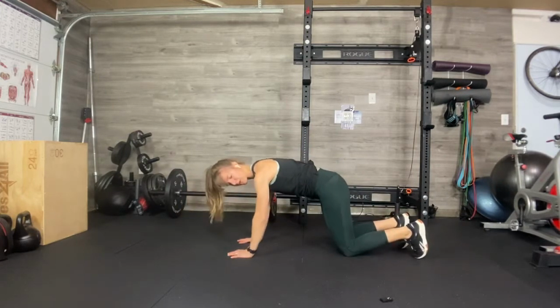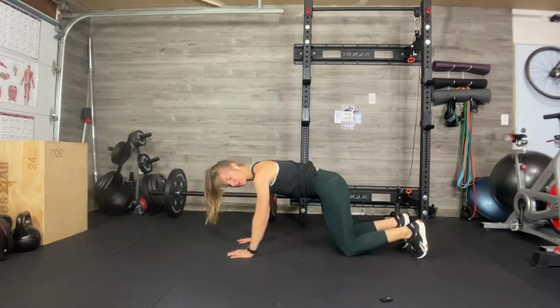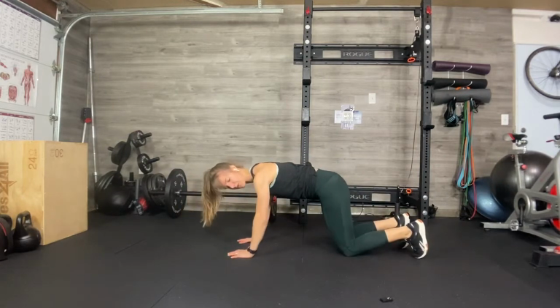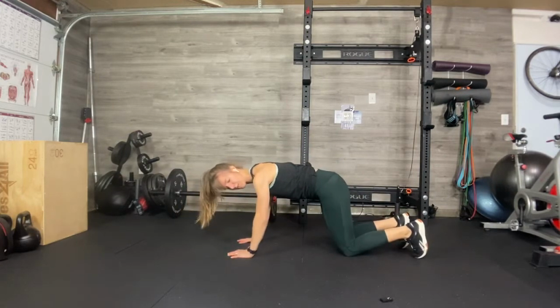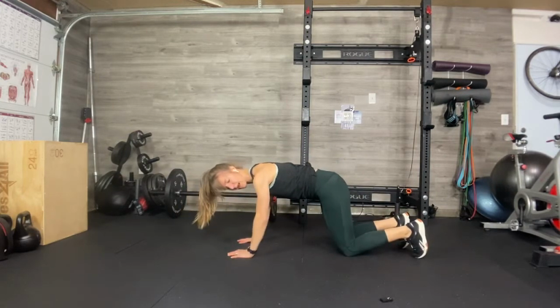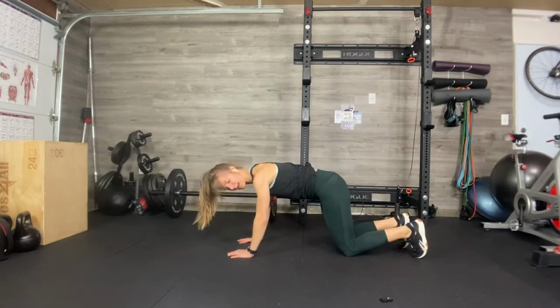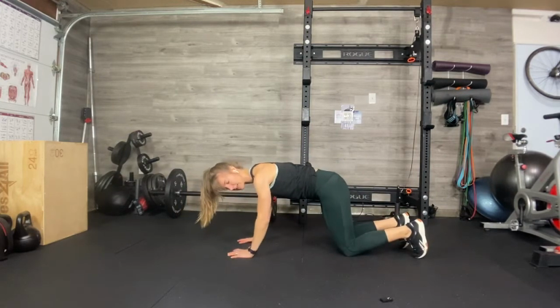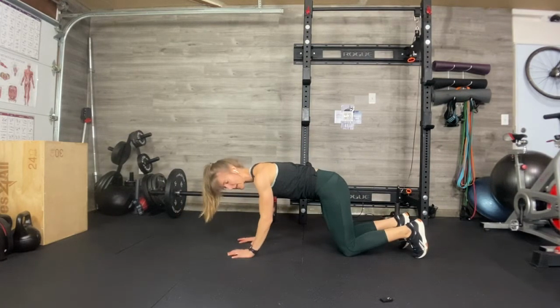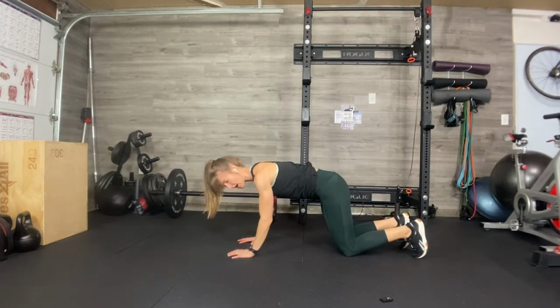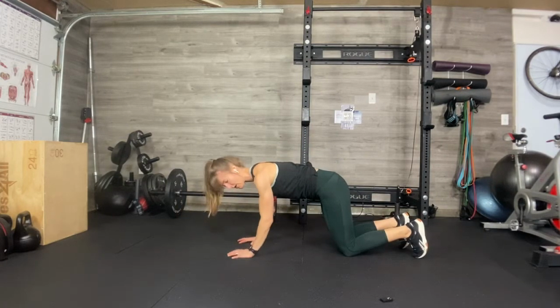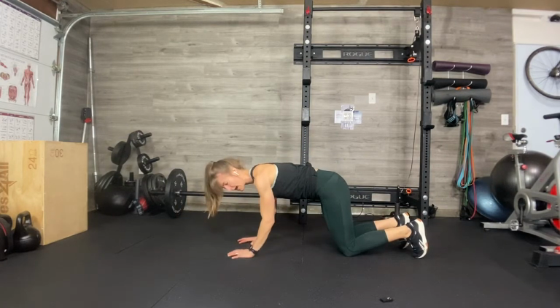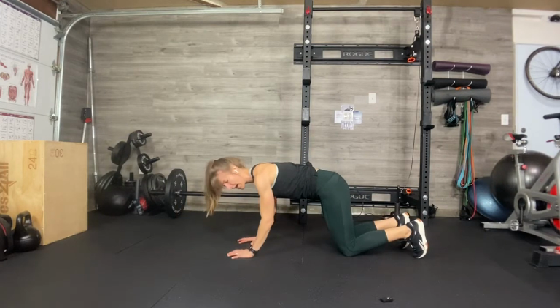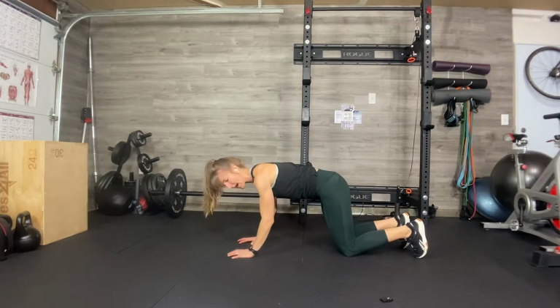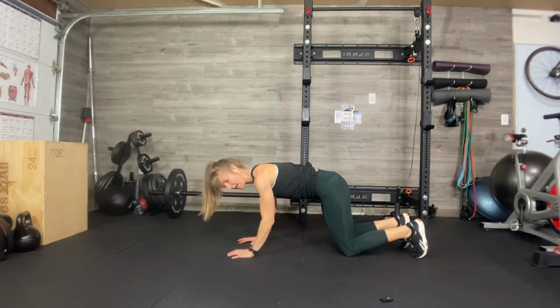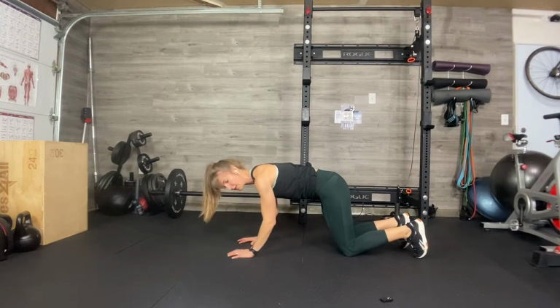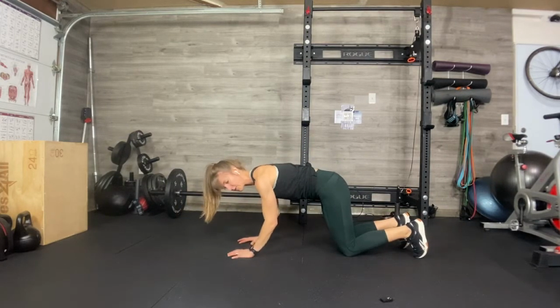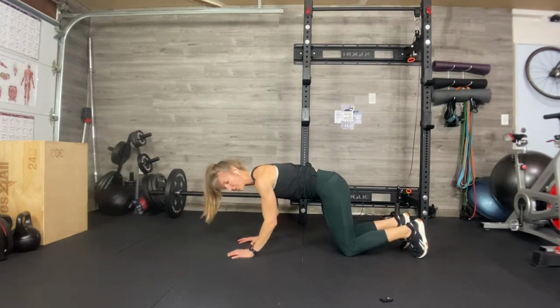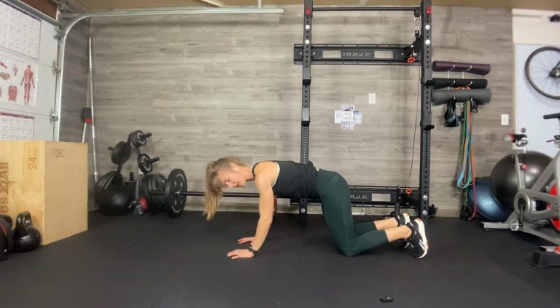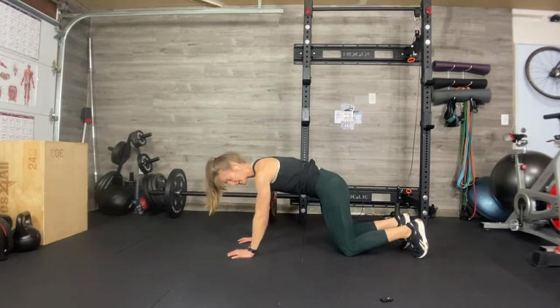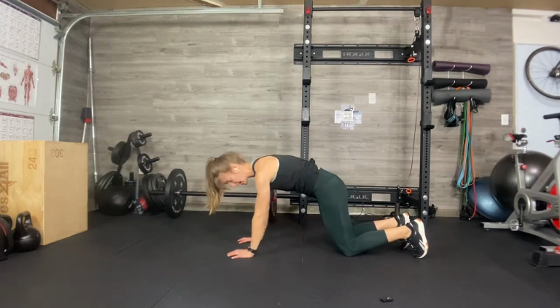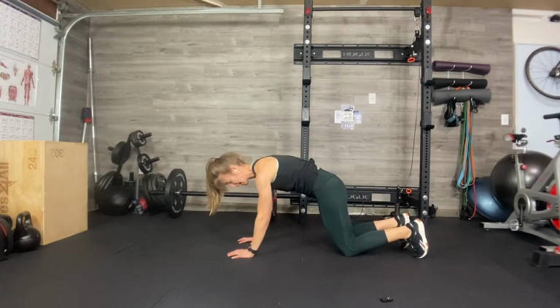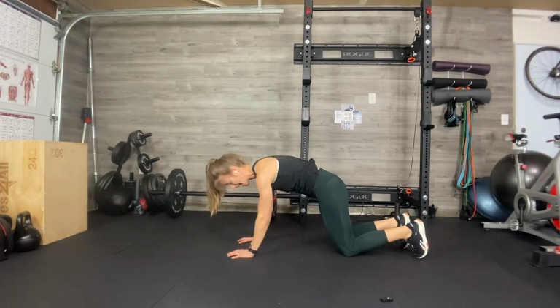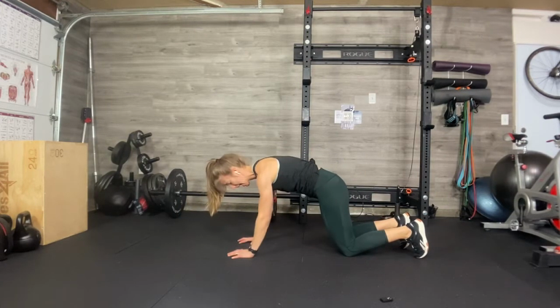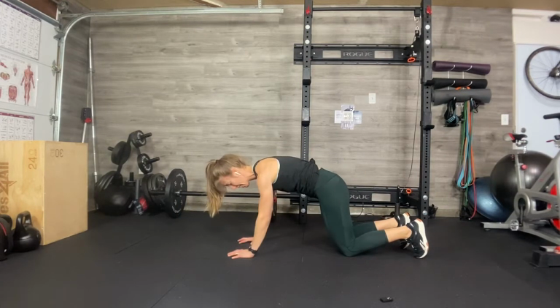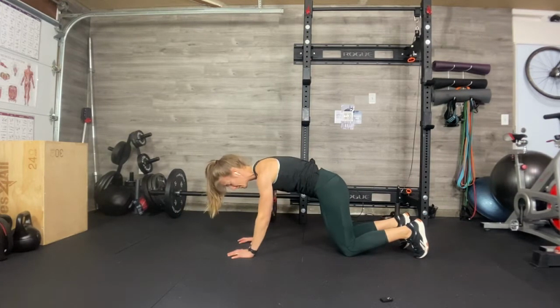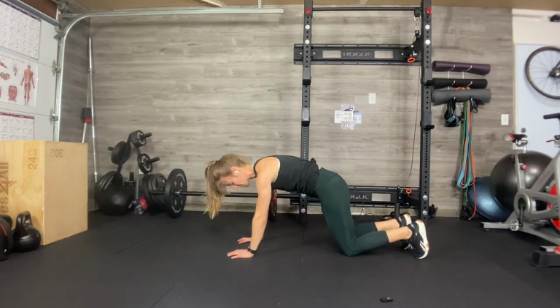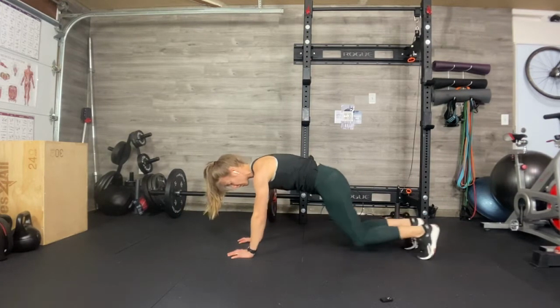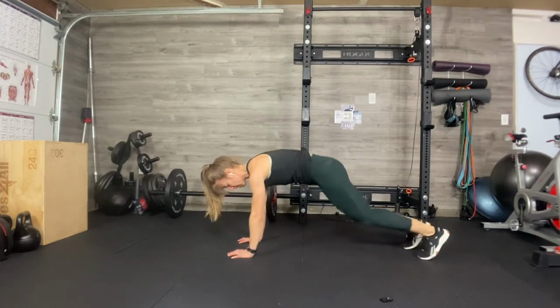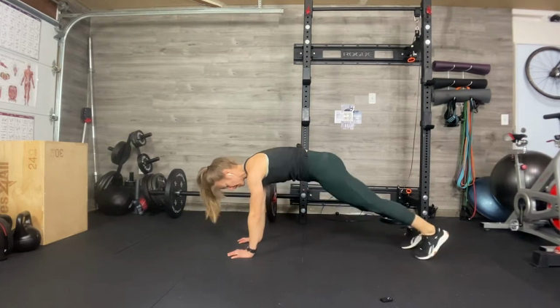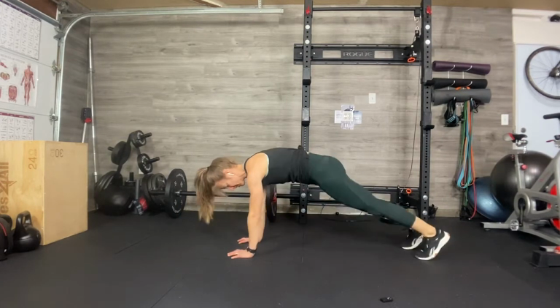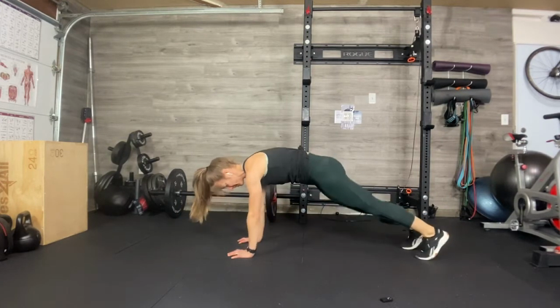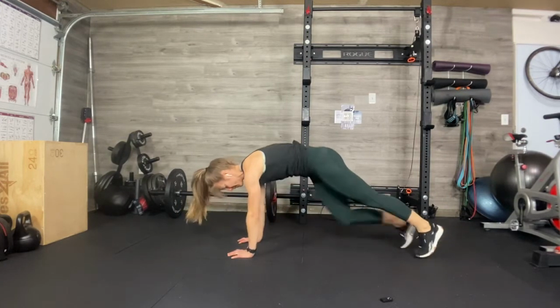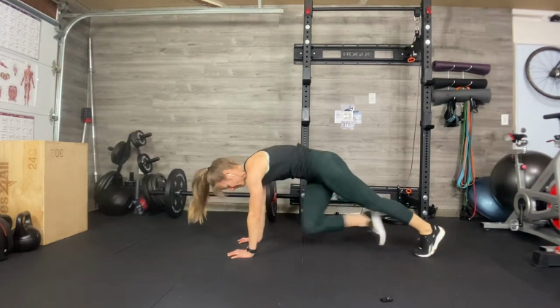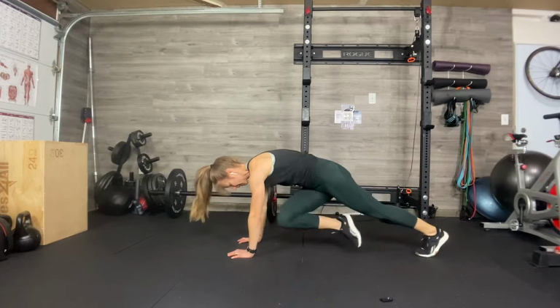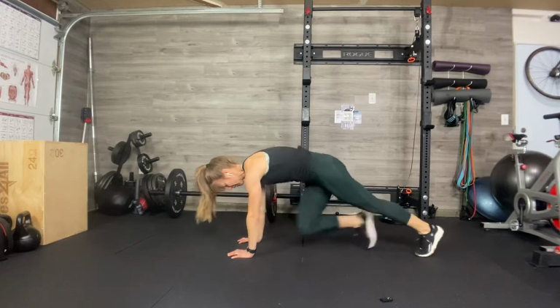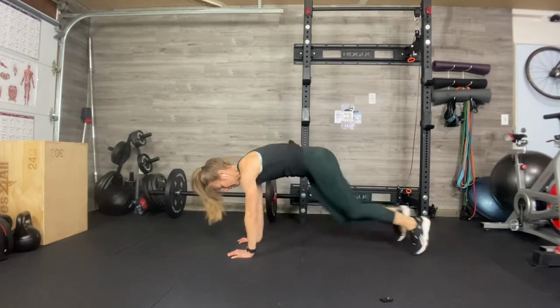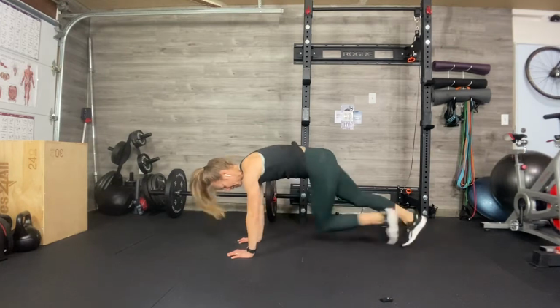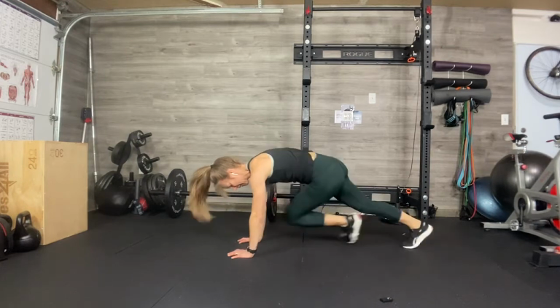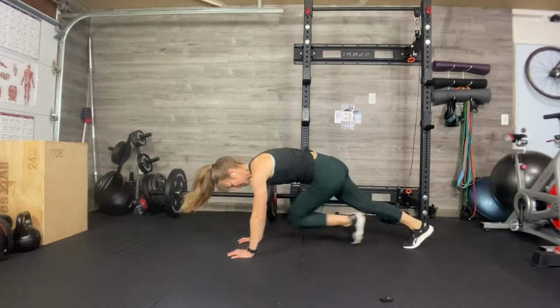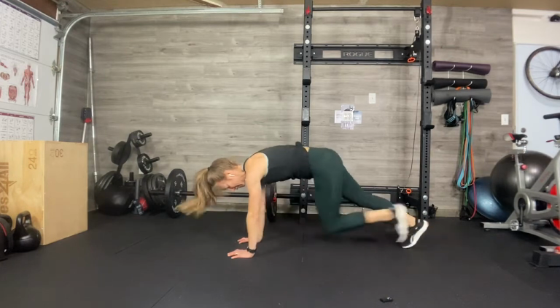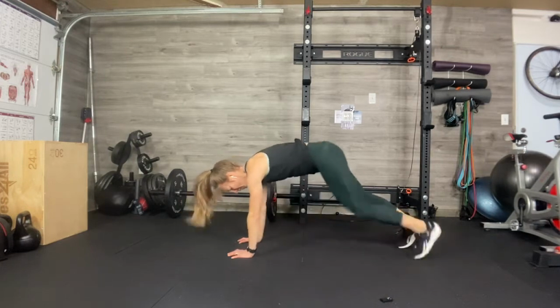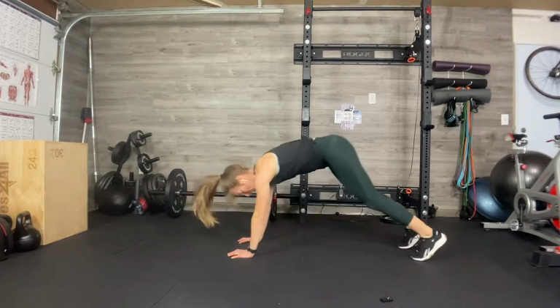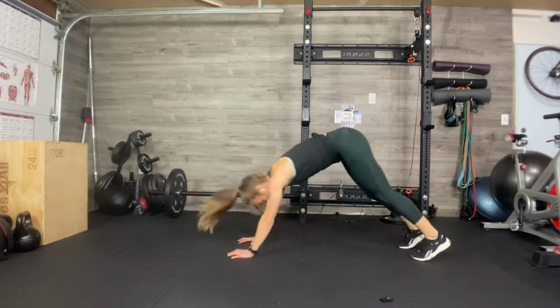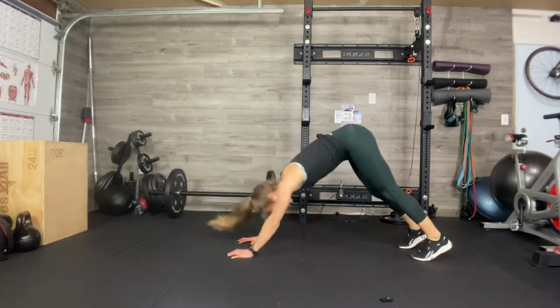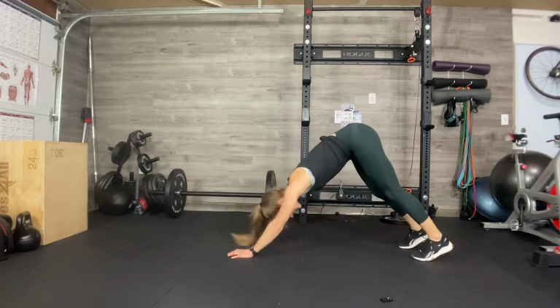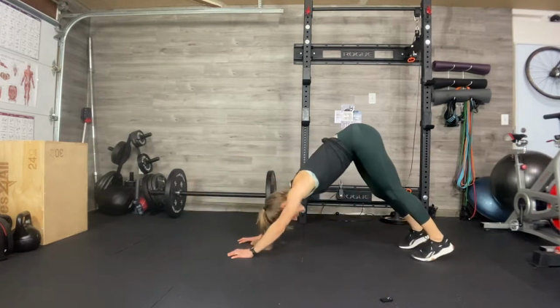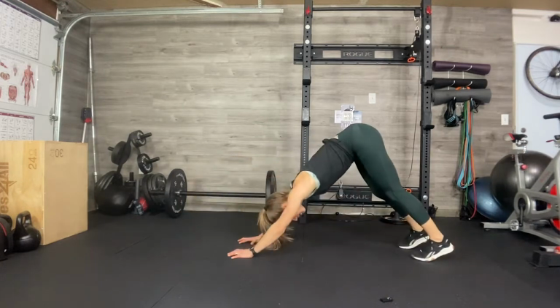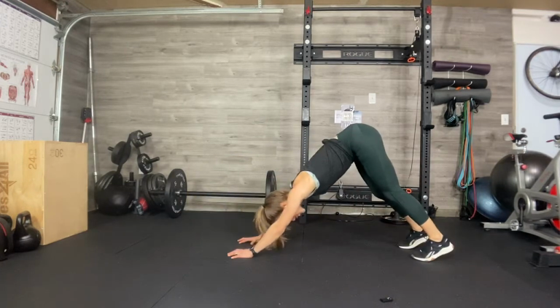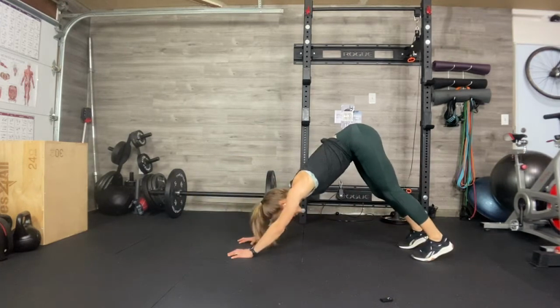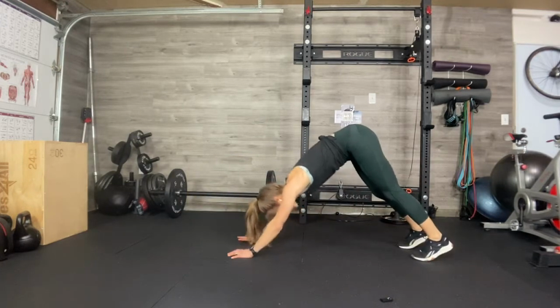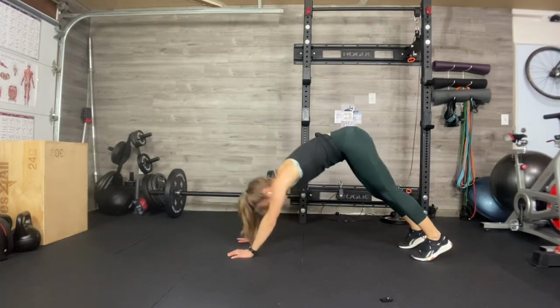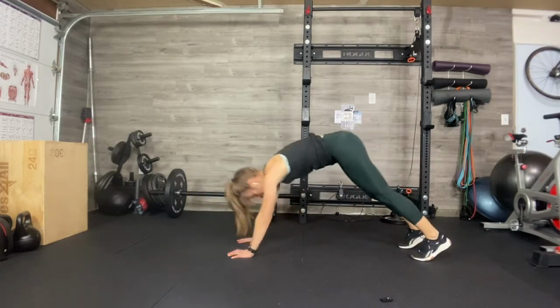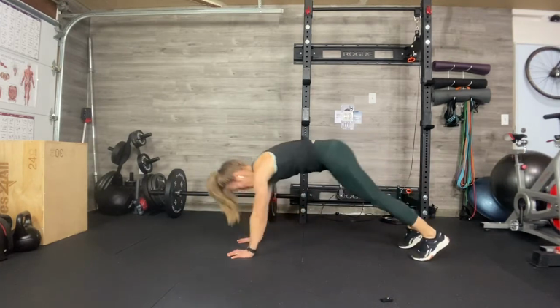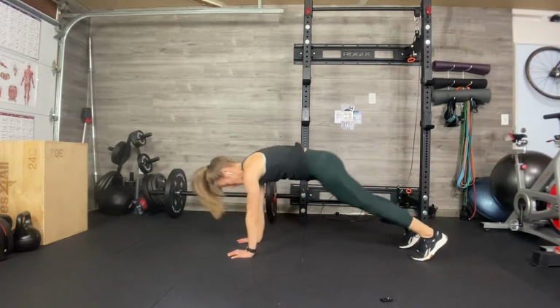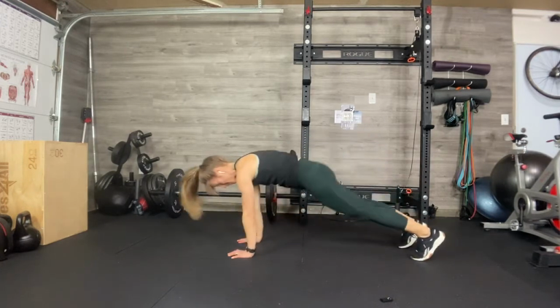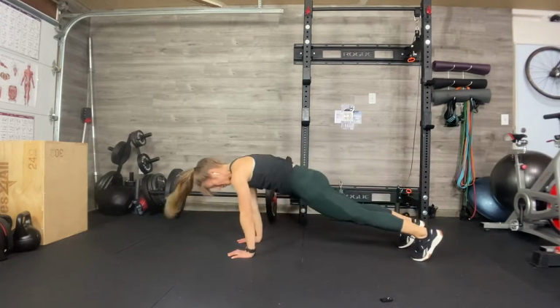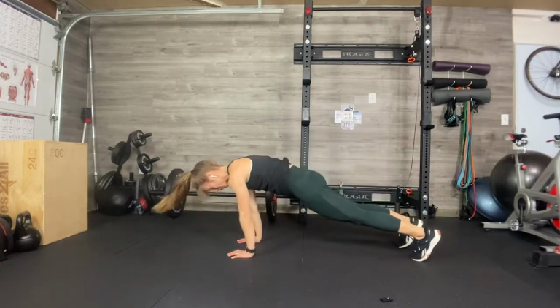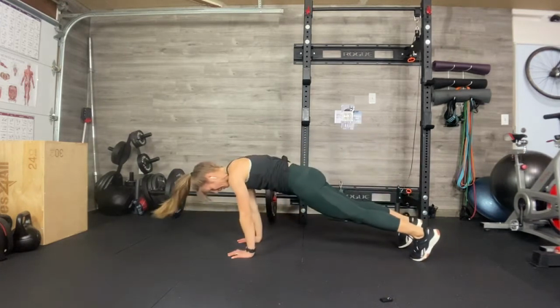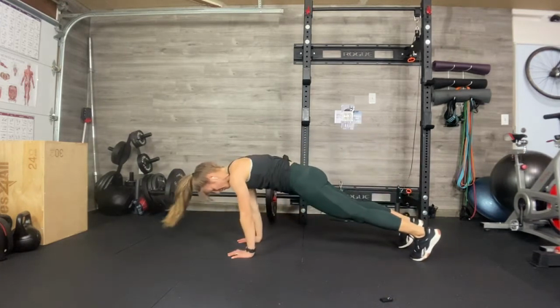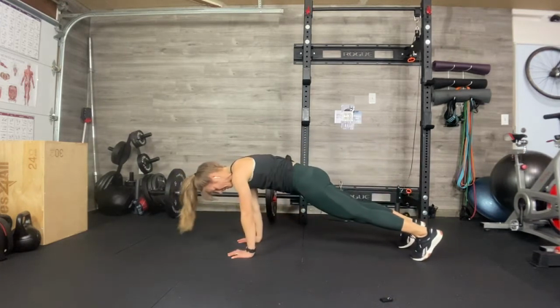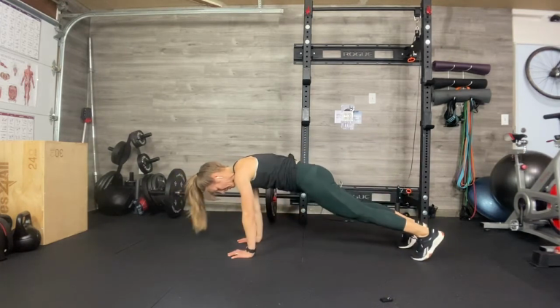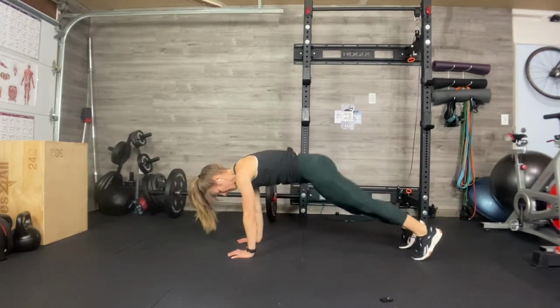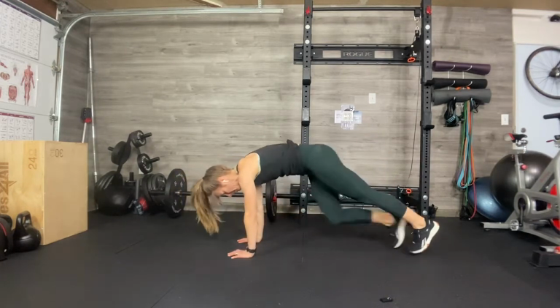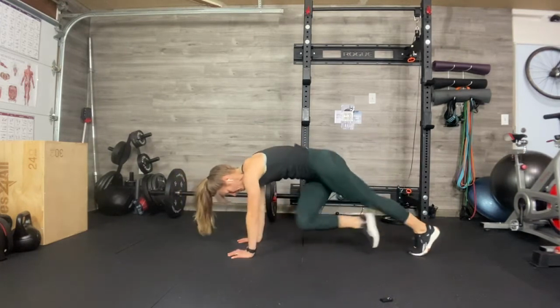Shoulders are back and down, hands are pressing, abs are on. You're not piking your butt, you're not dropping your hips.